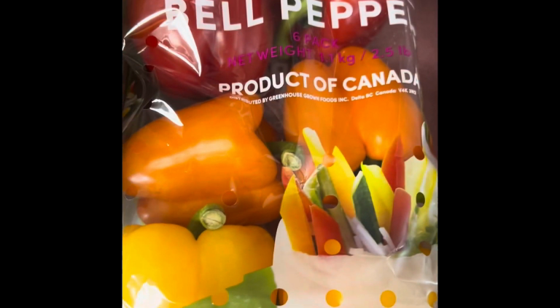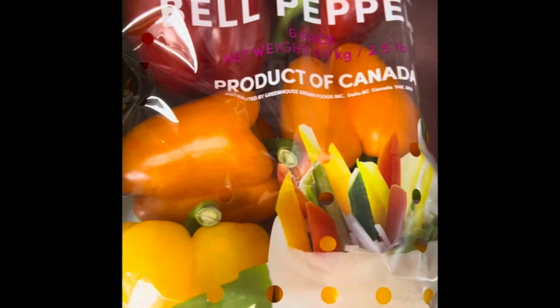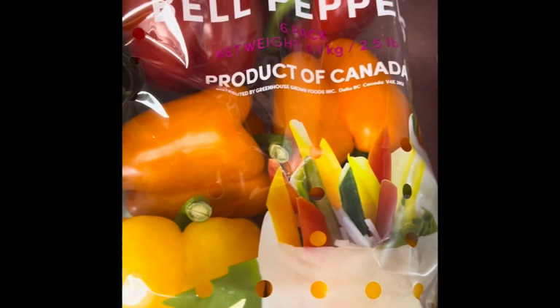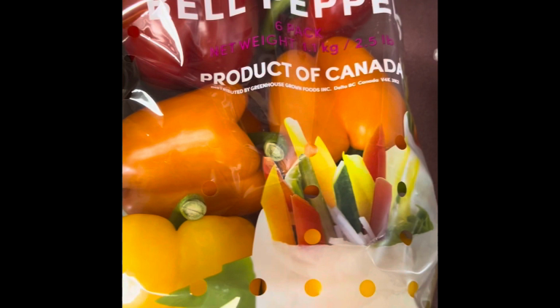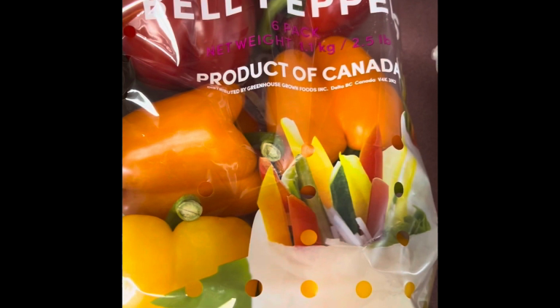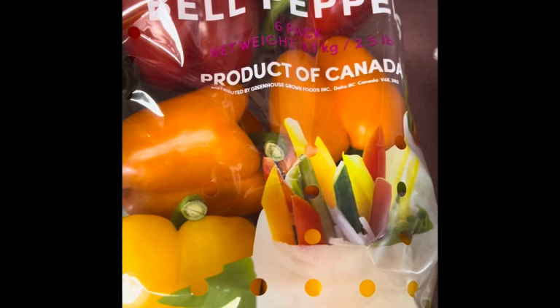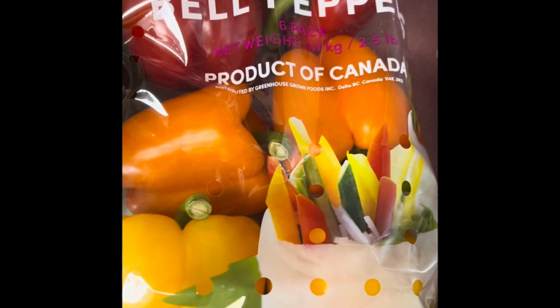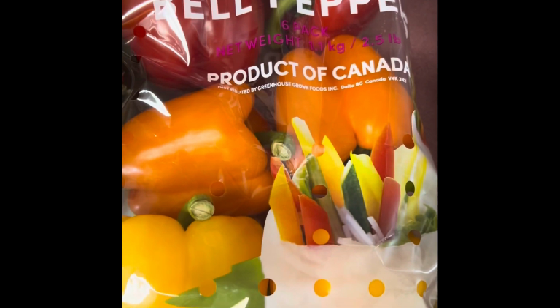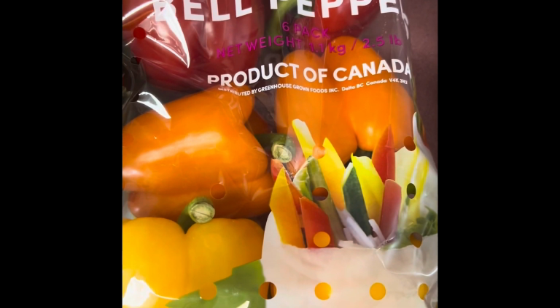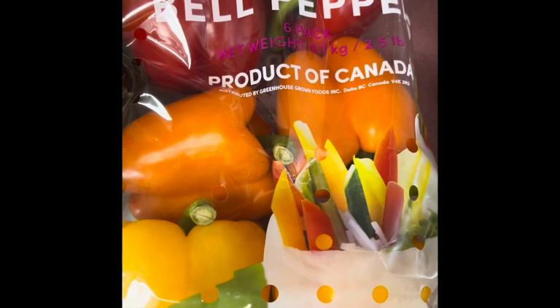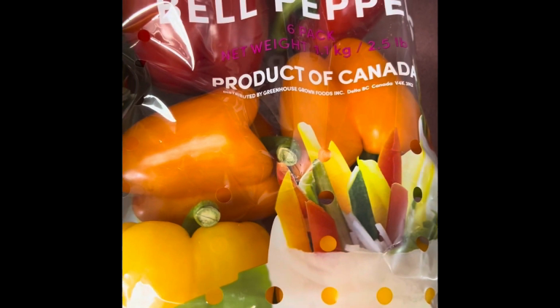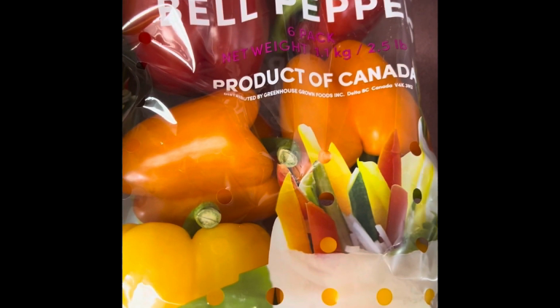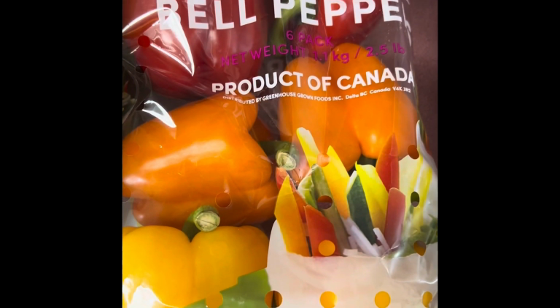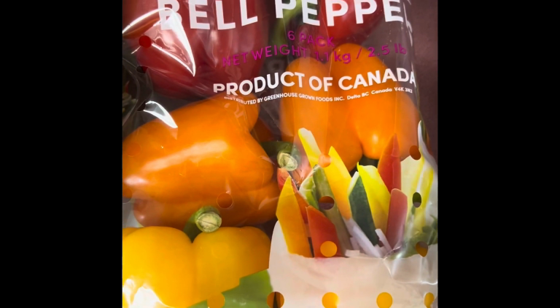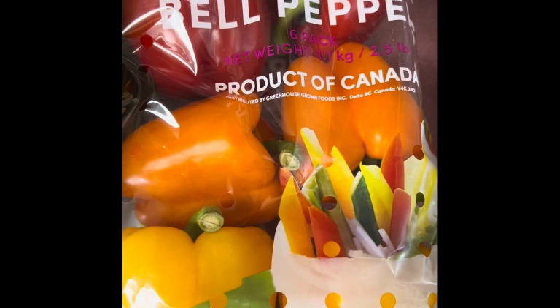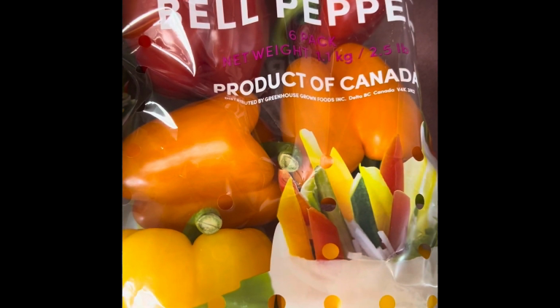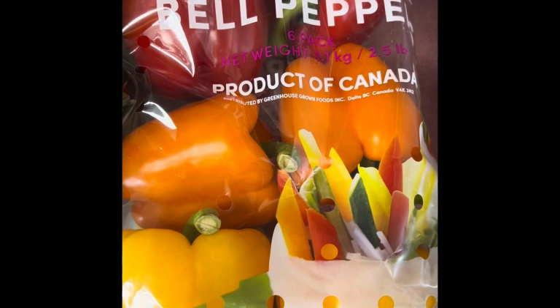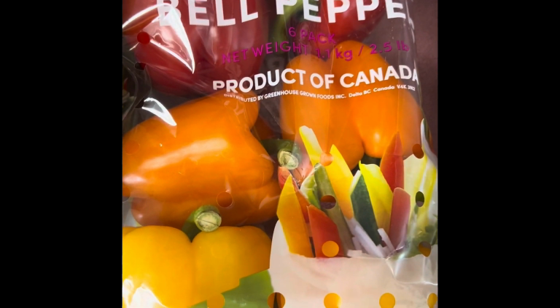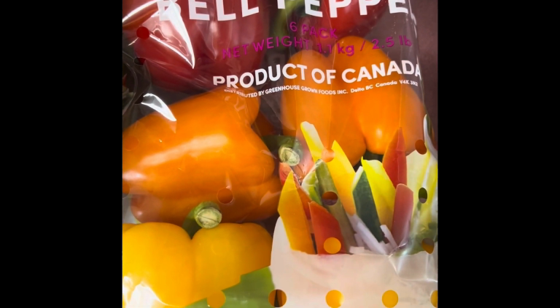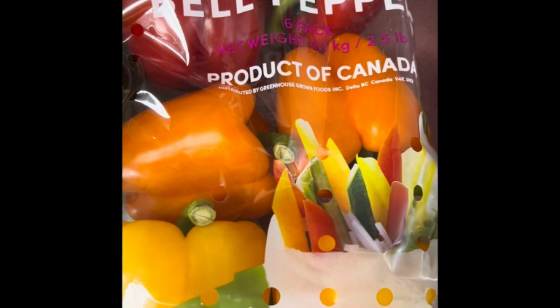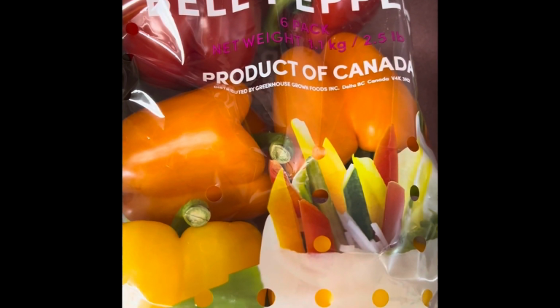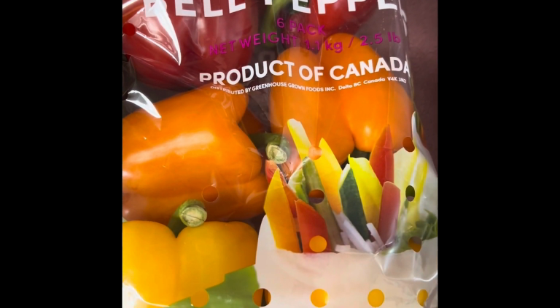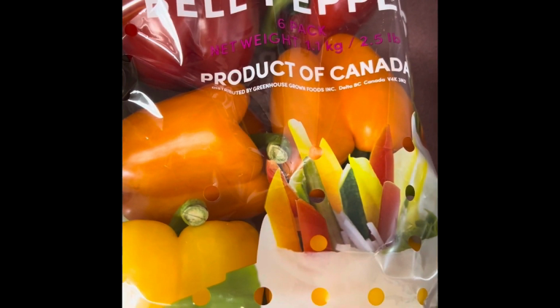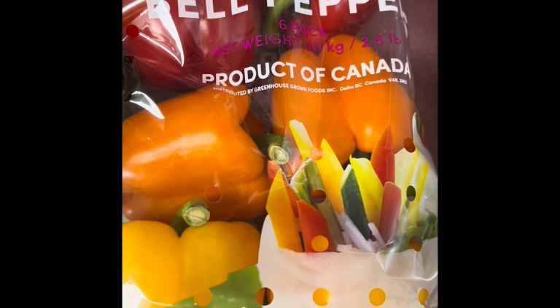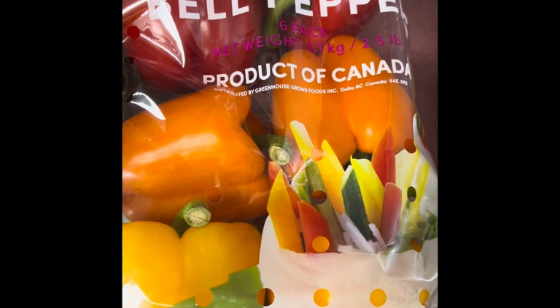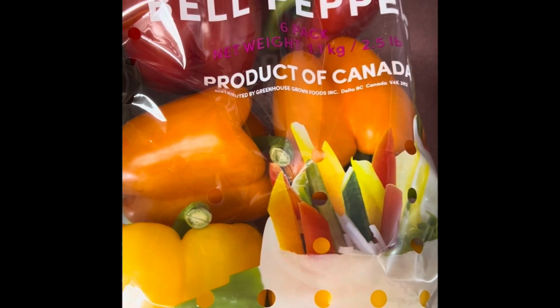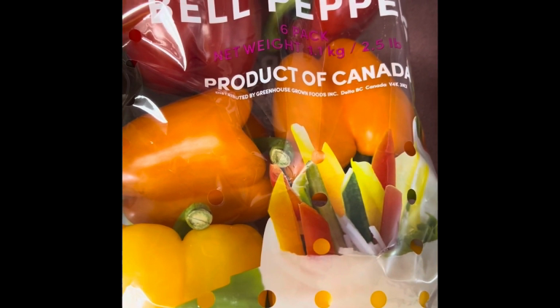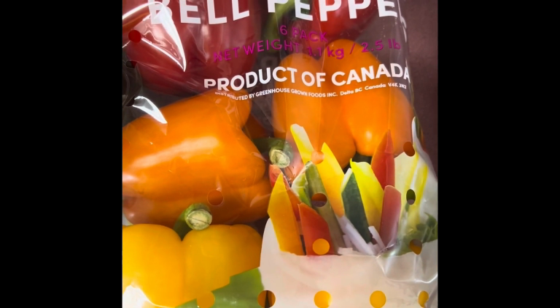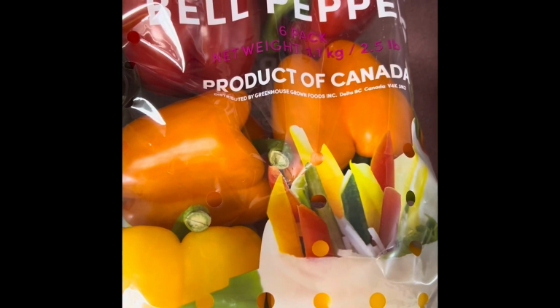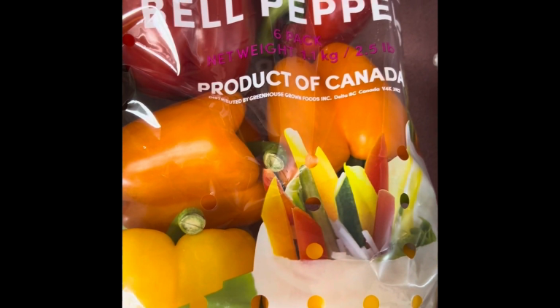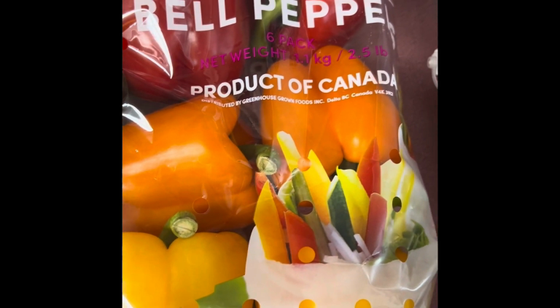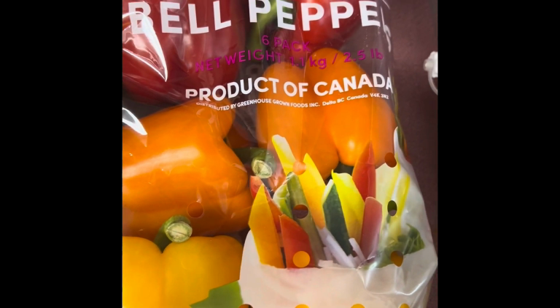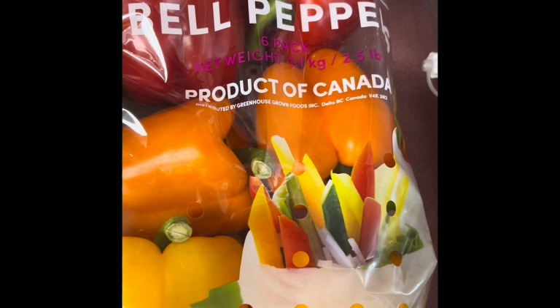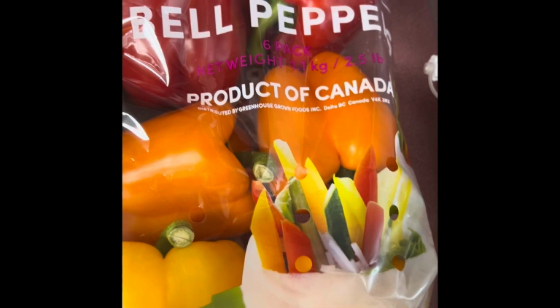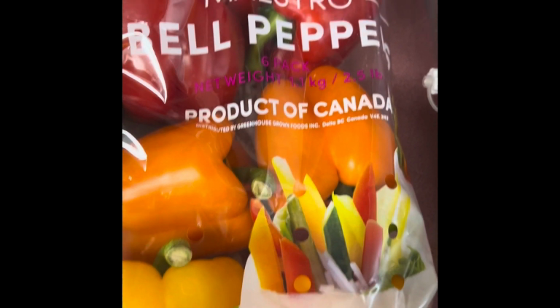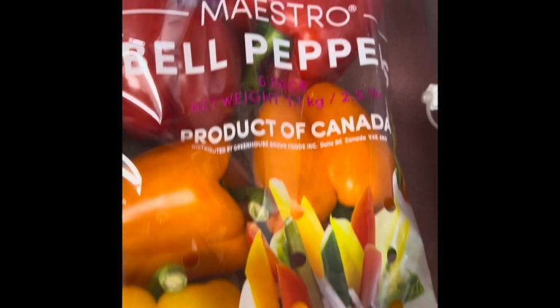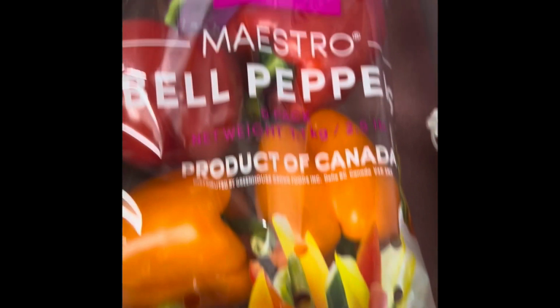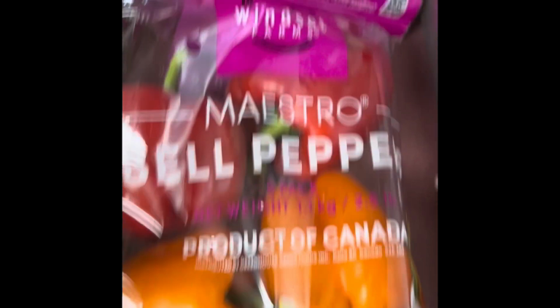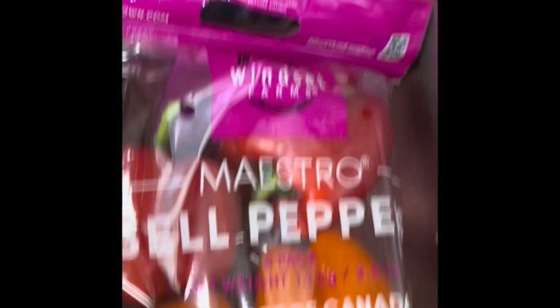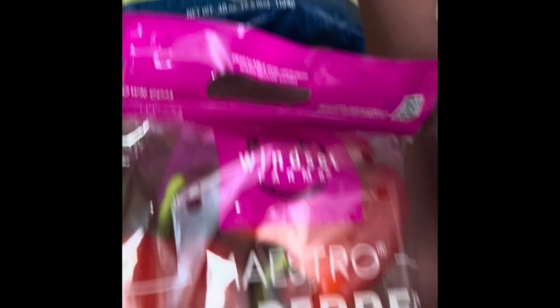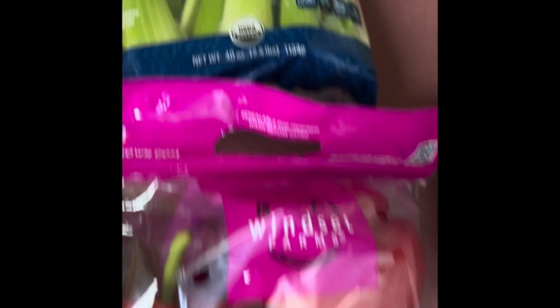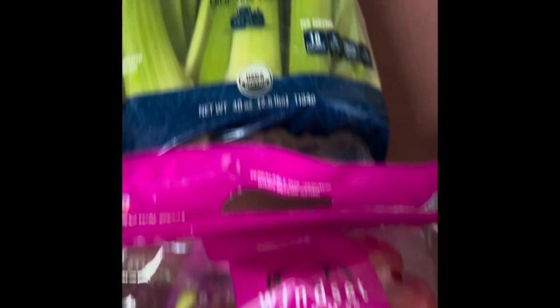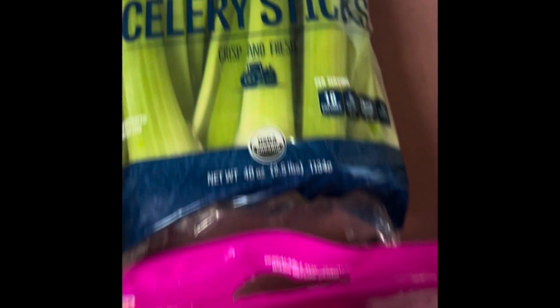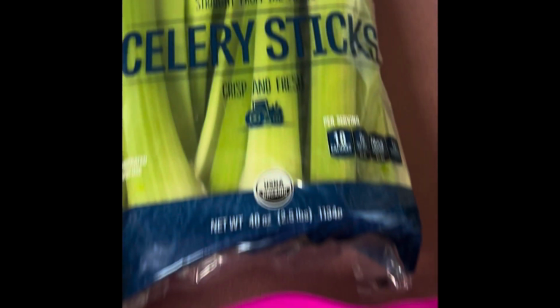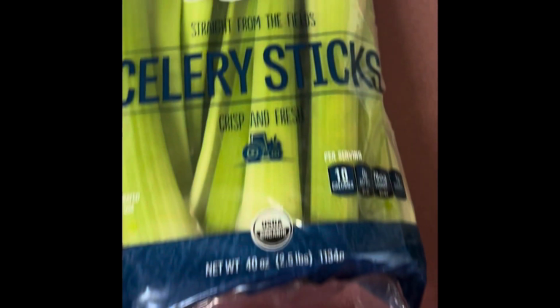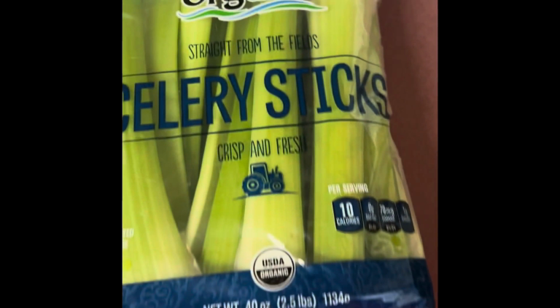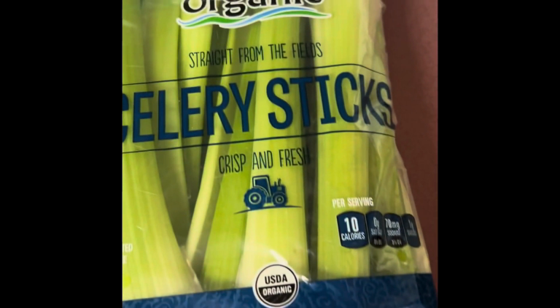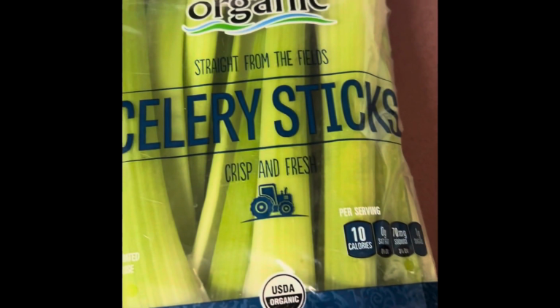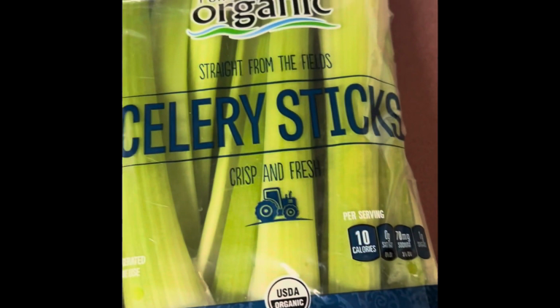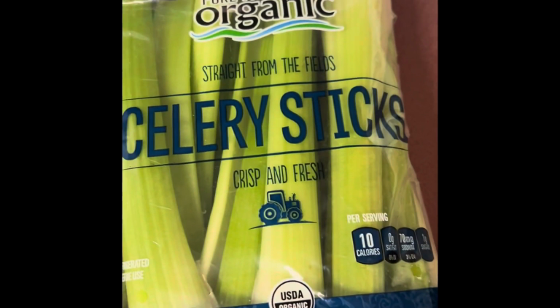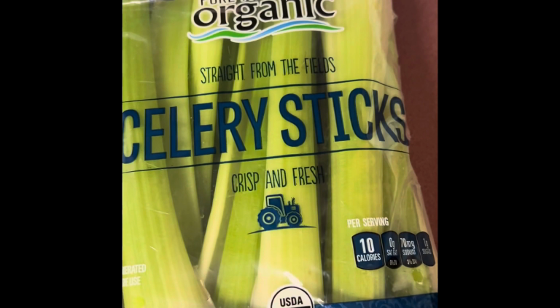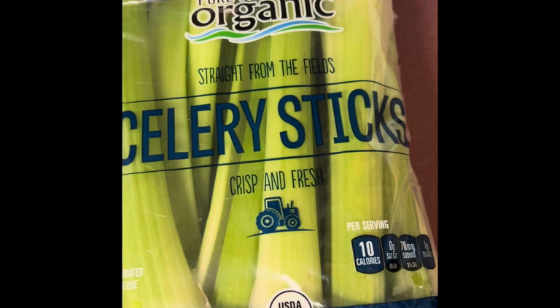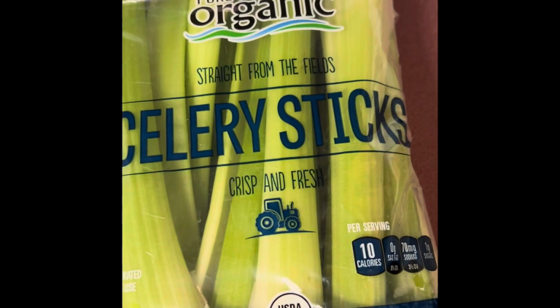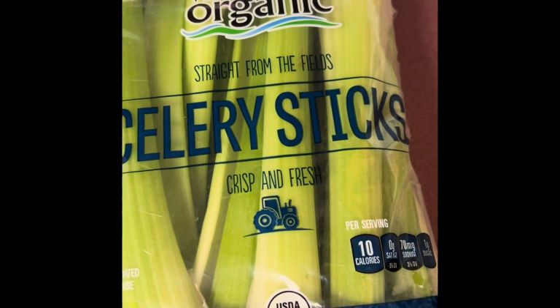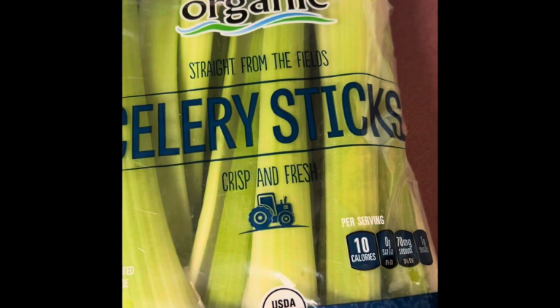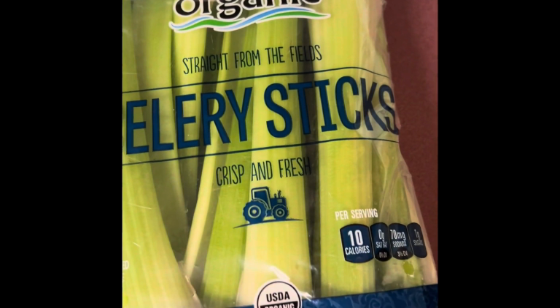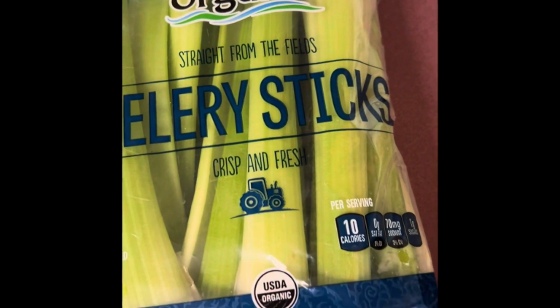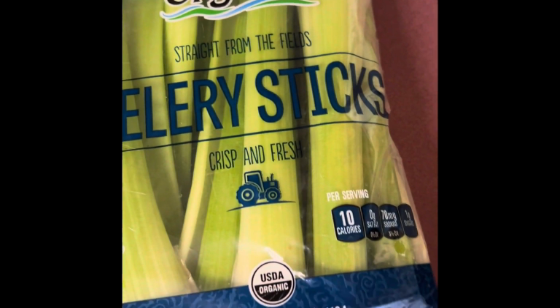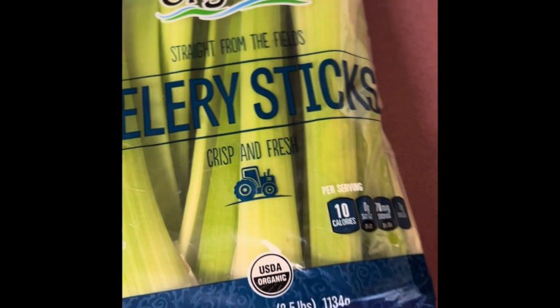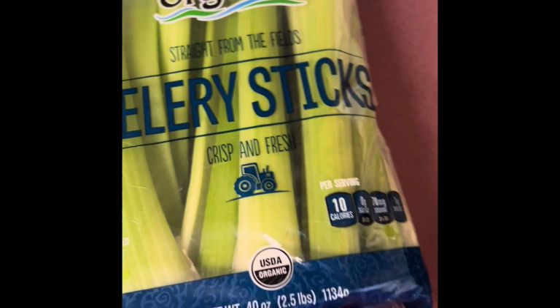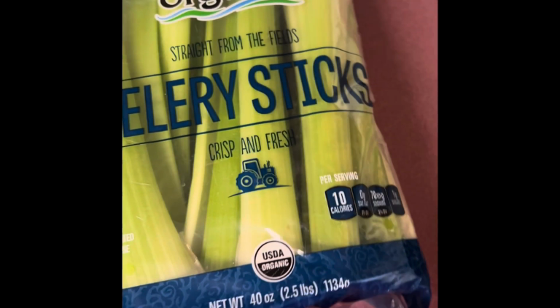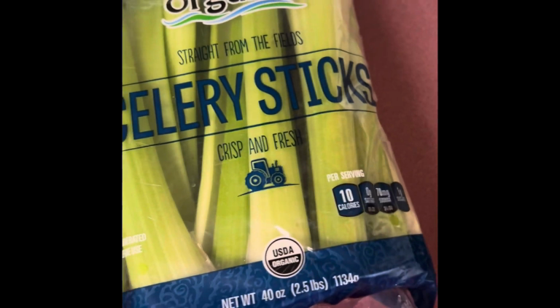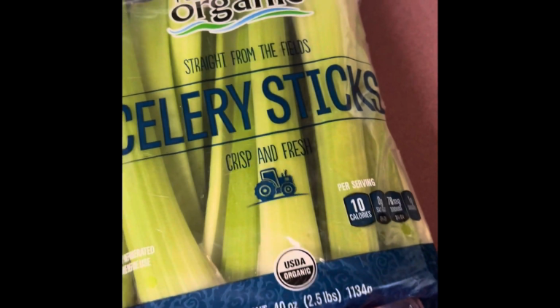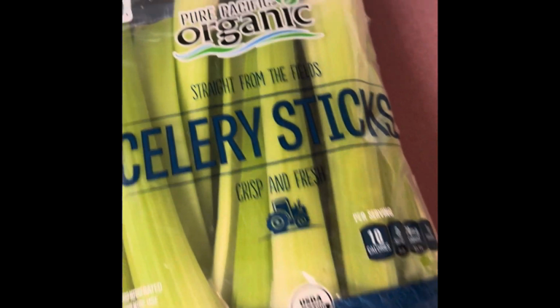We have six bell peppers — two yellow, two orange, and two red. And then we have organic celery sticks.